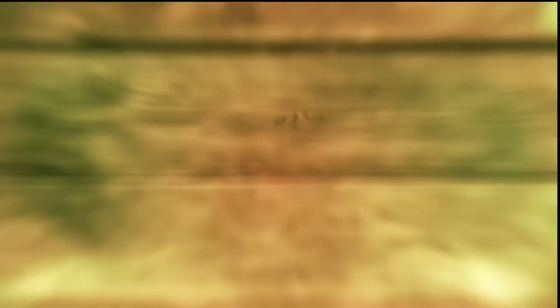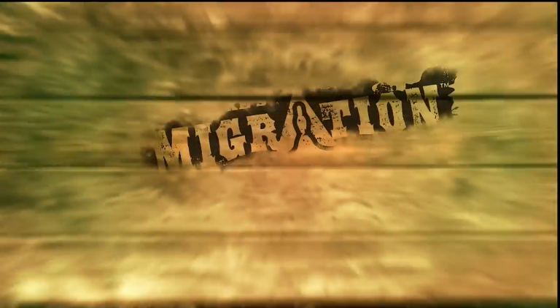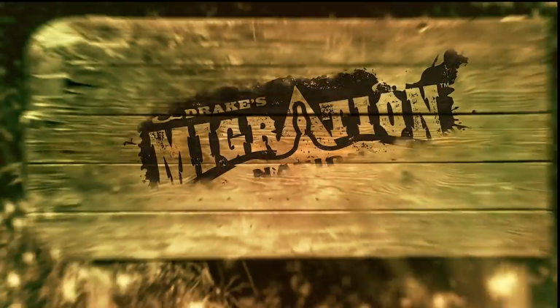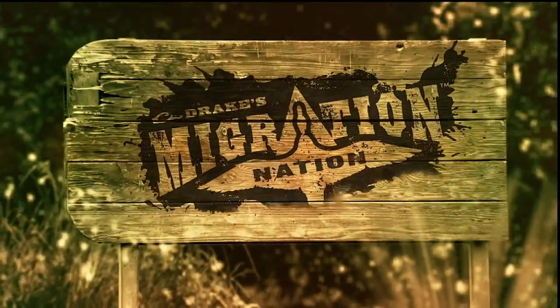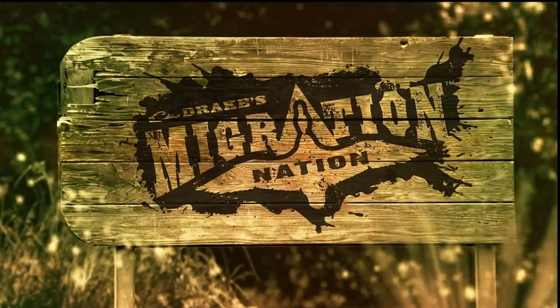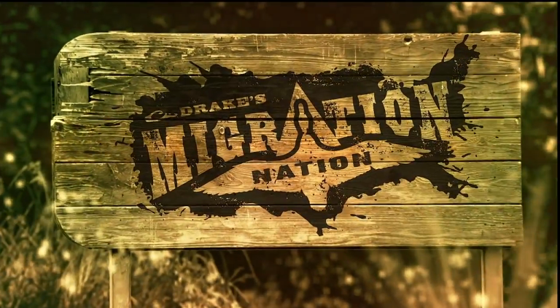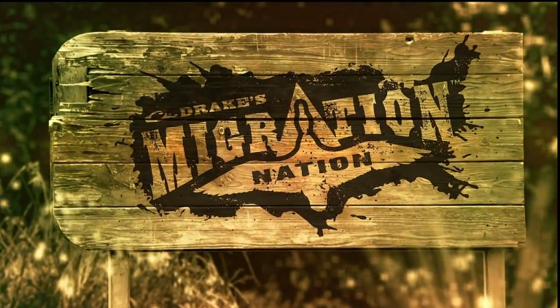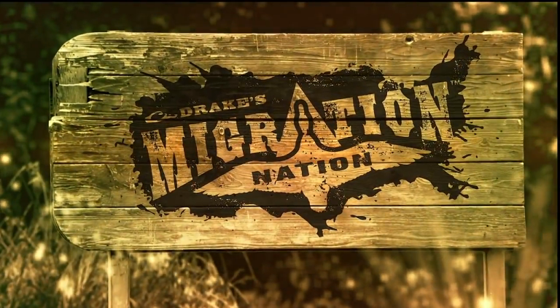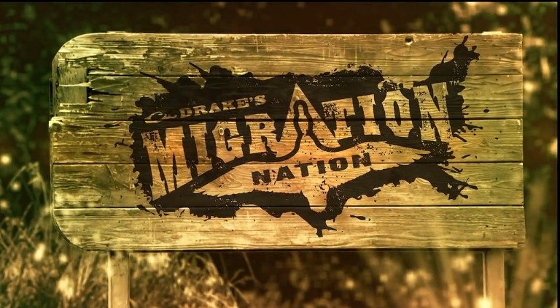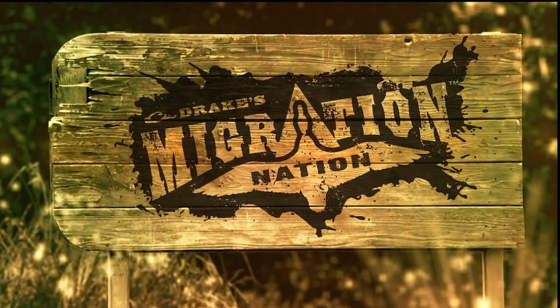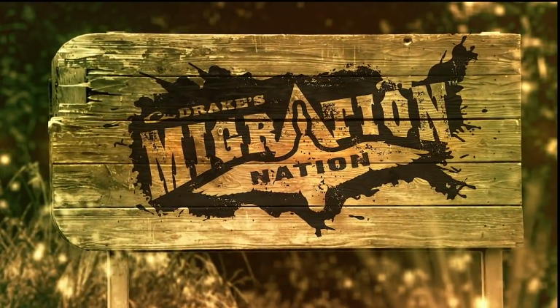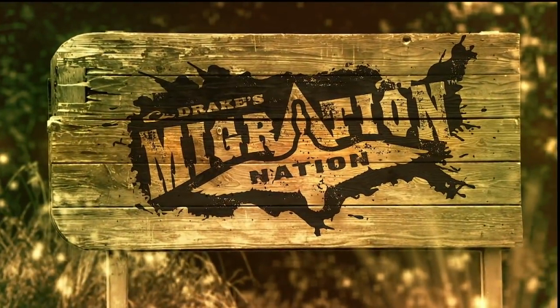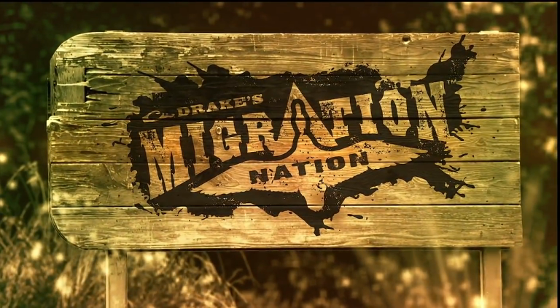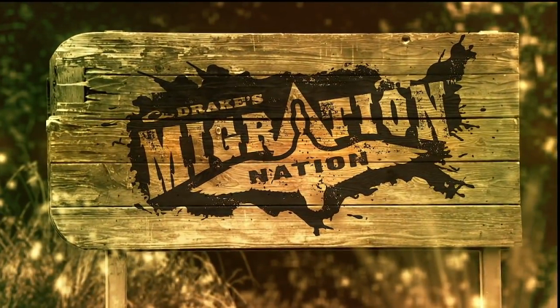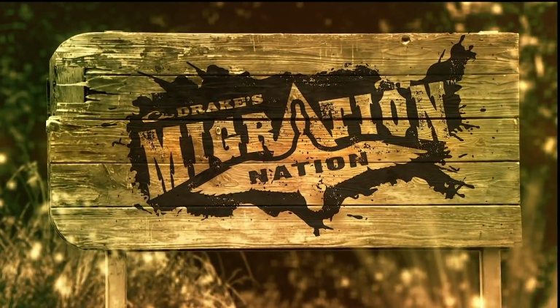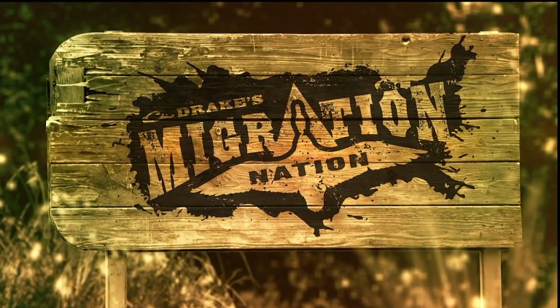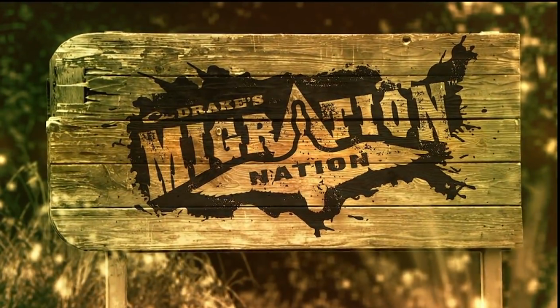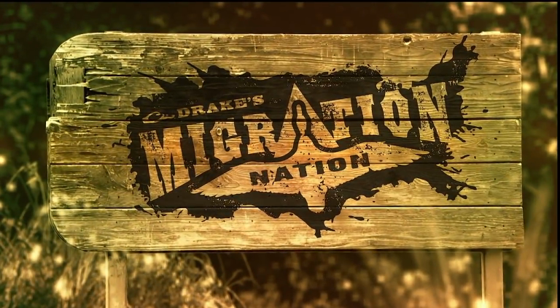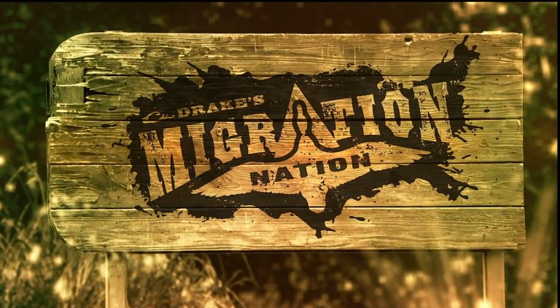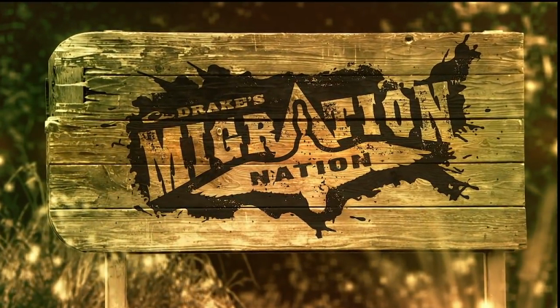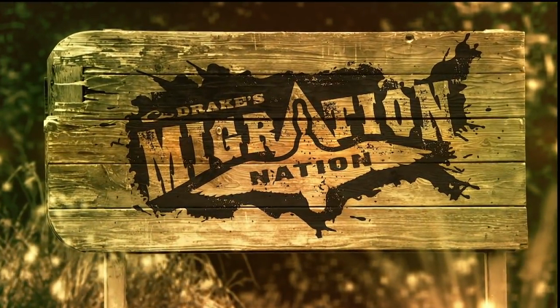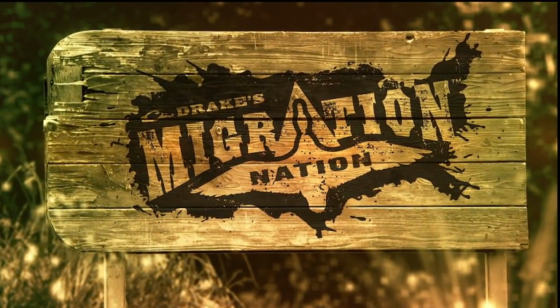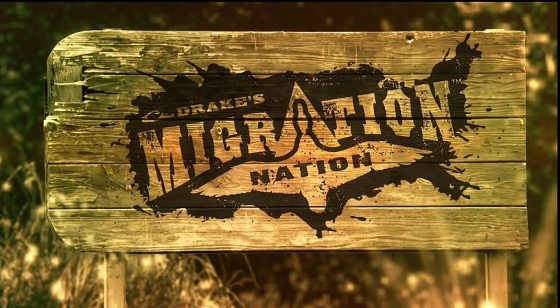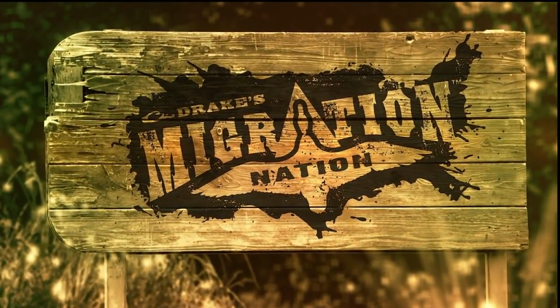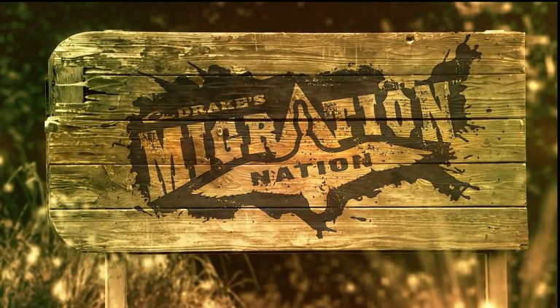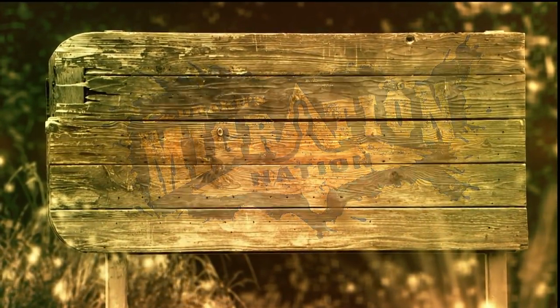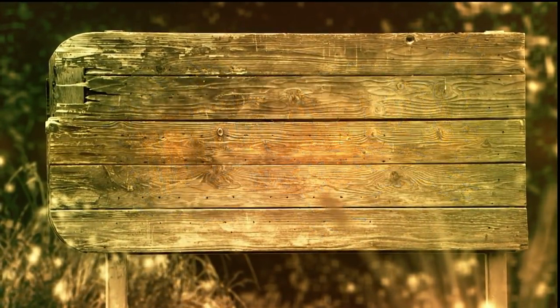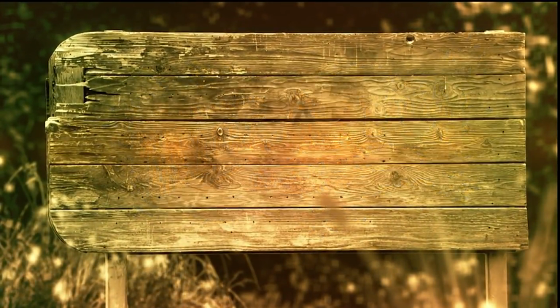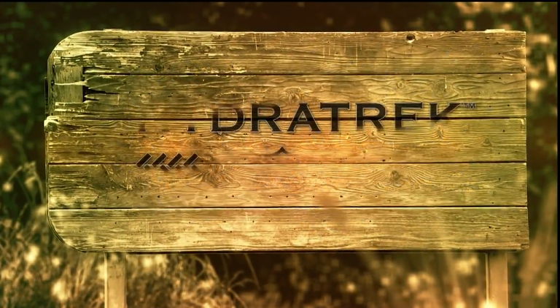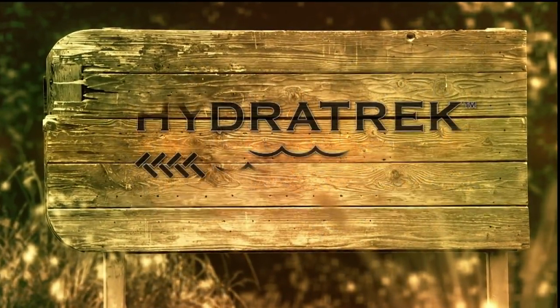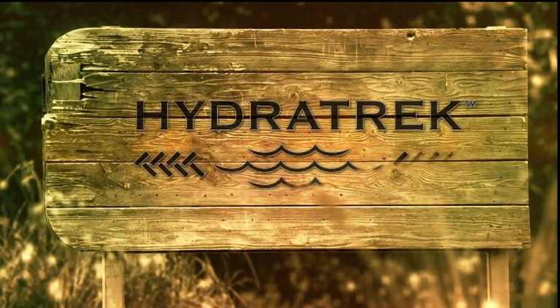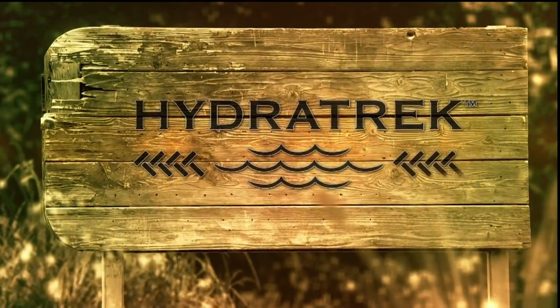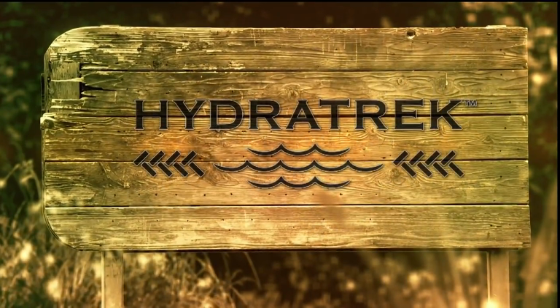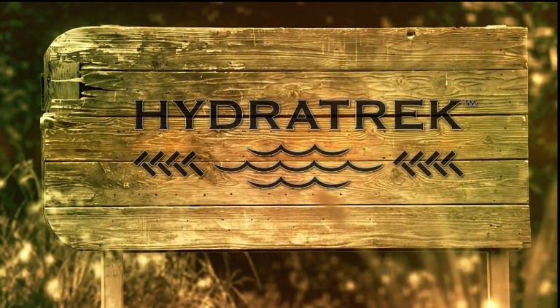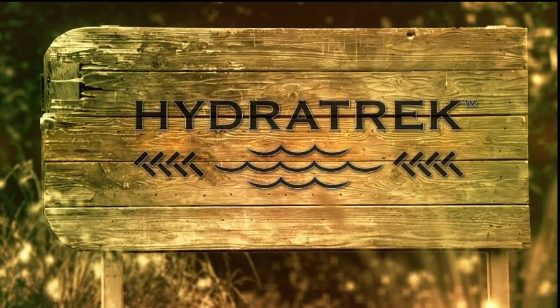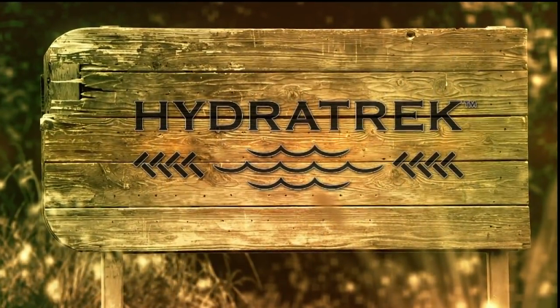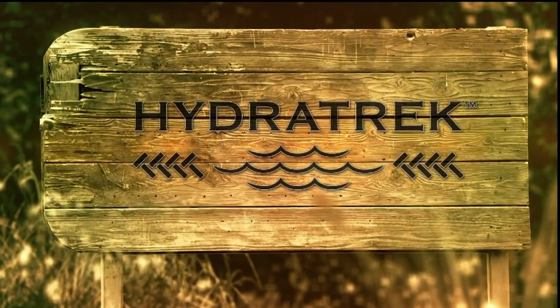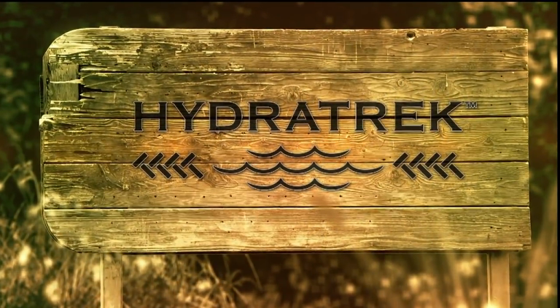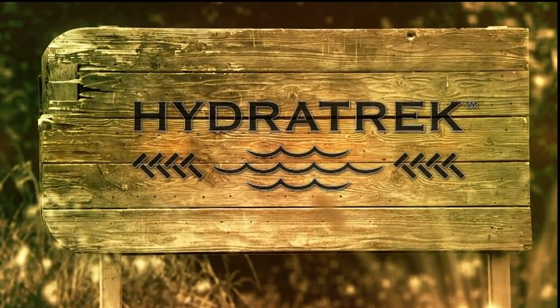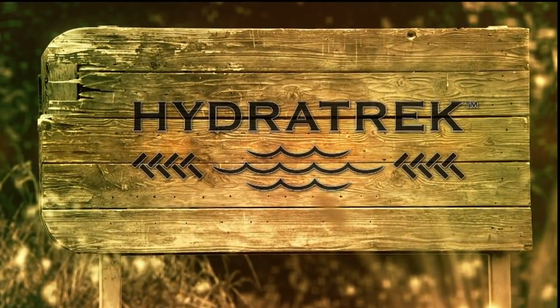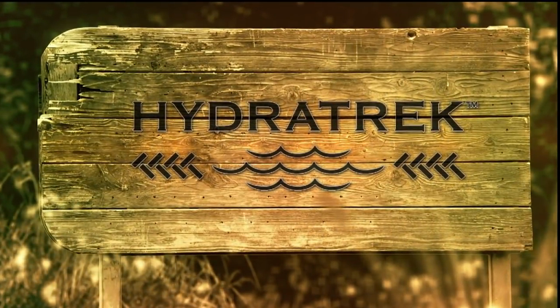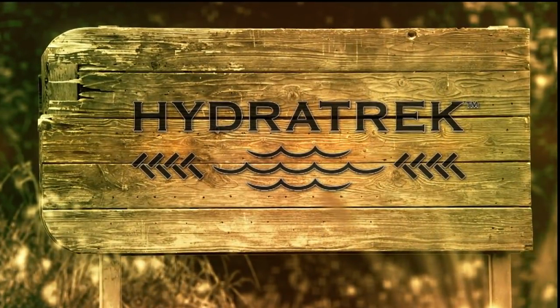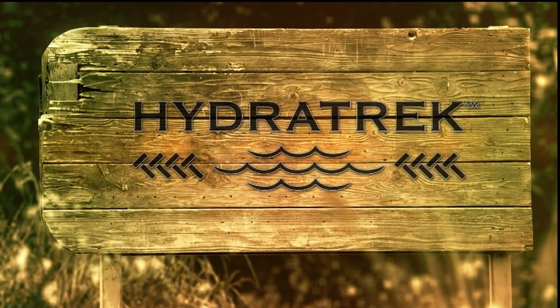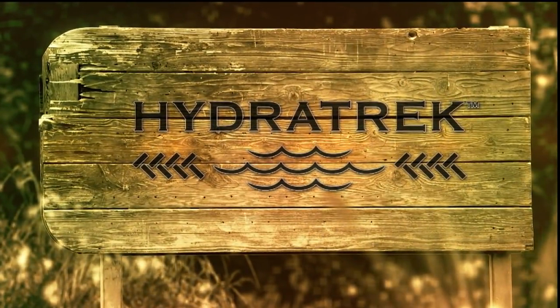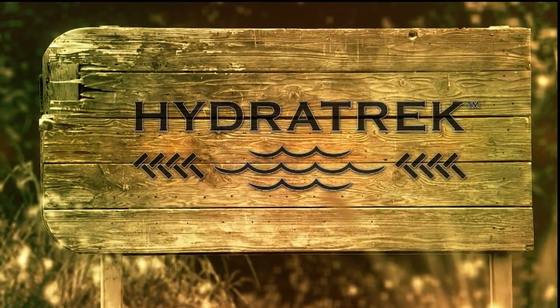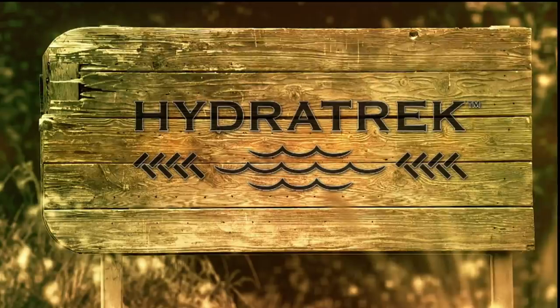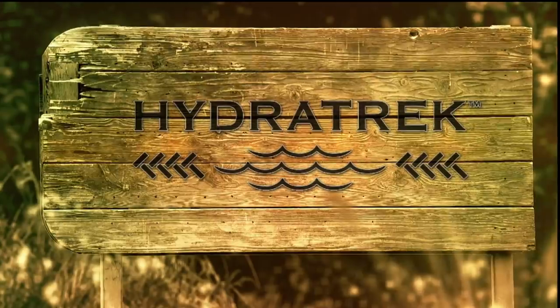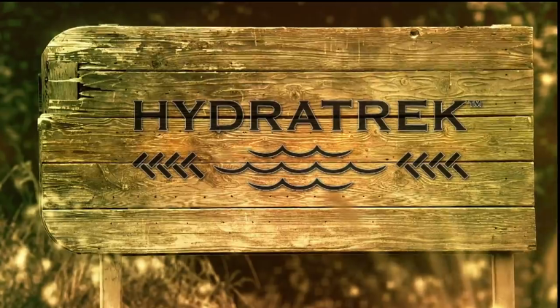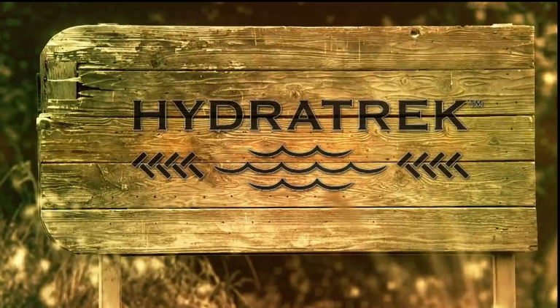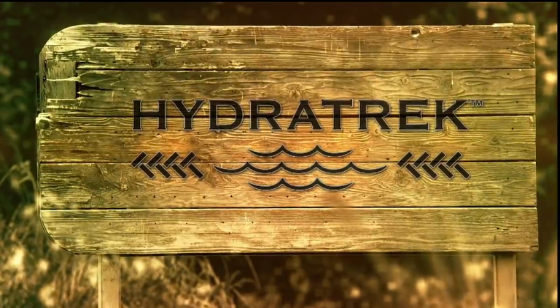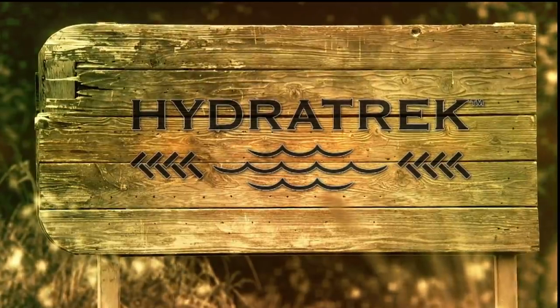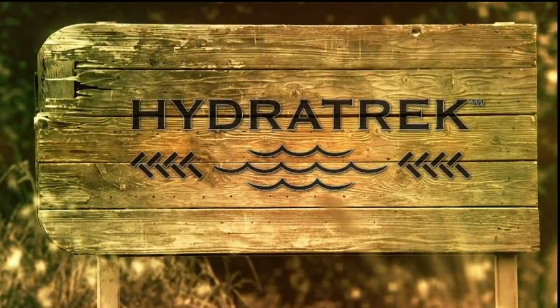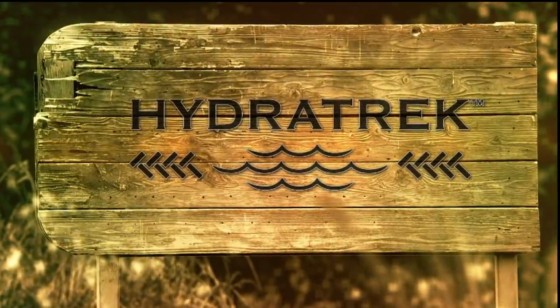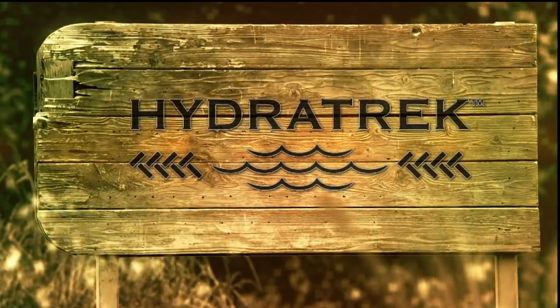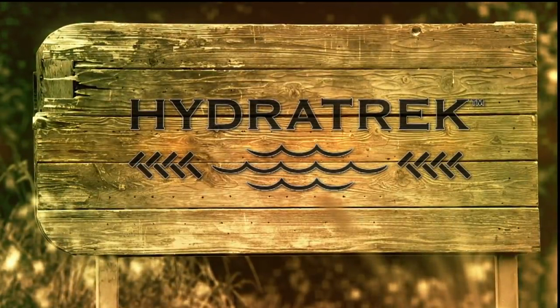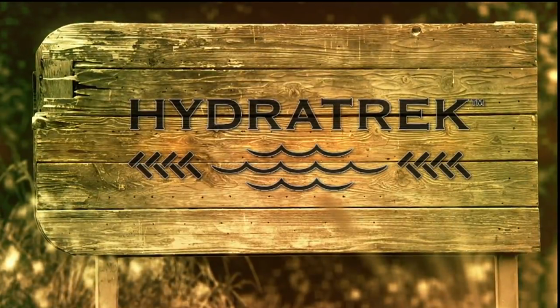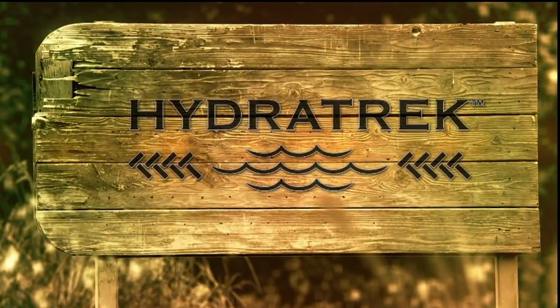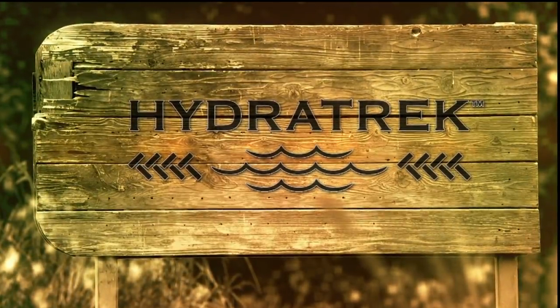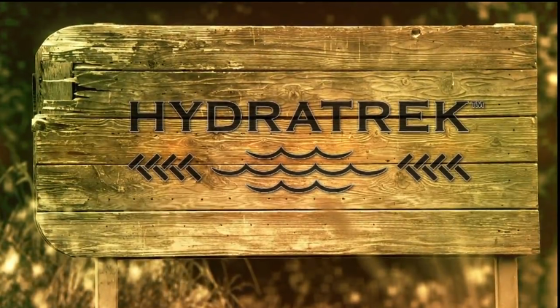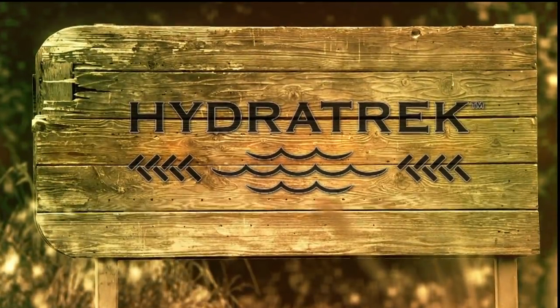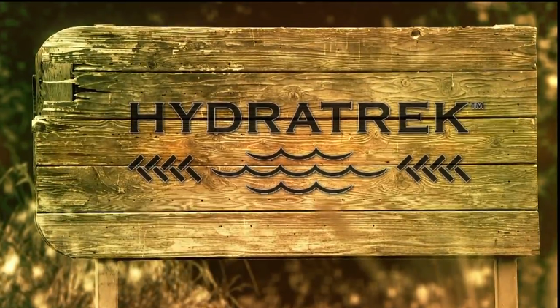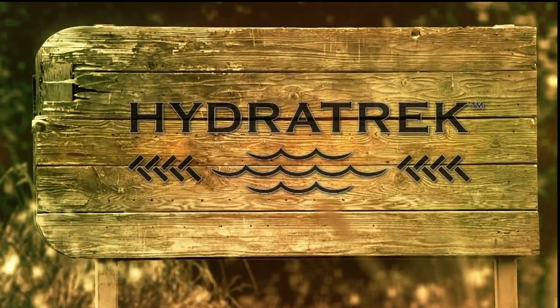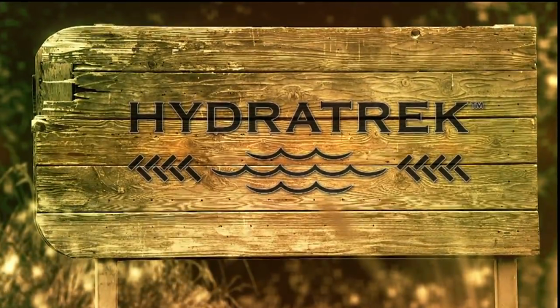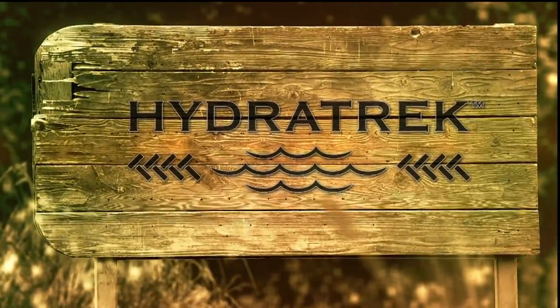Season 9 of Drake's Migration Nation is powered by HydraTrek — powerful, rugged, amphibious vehicles.